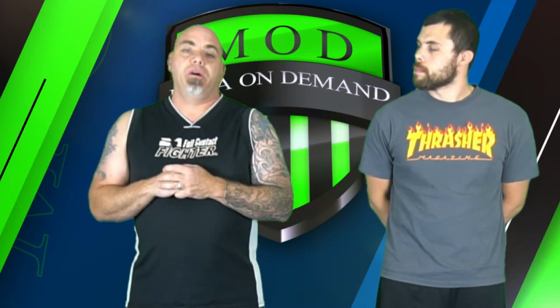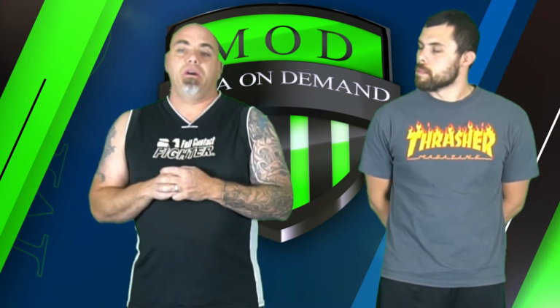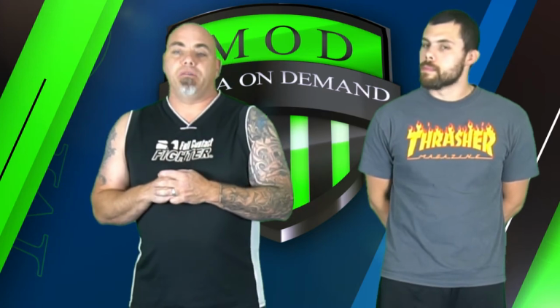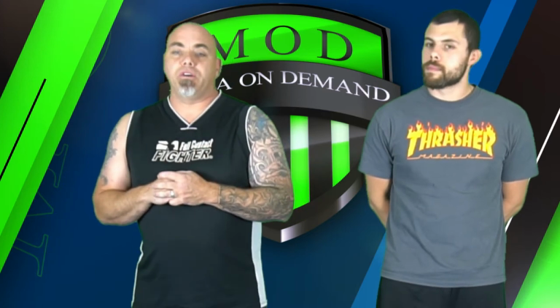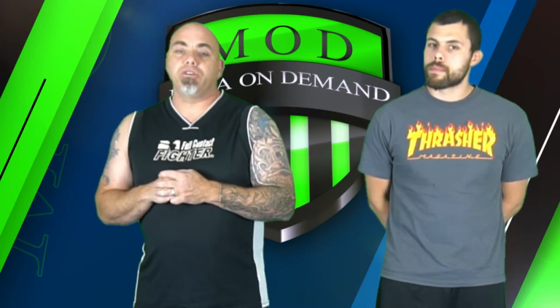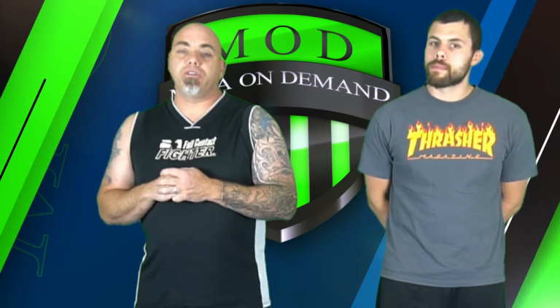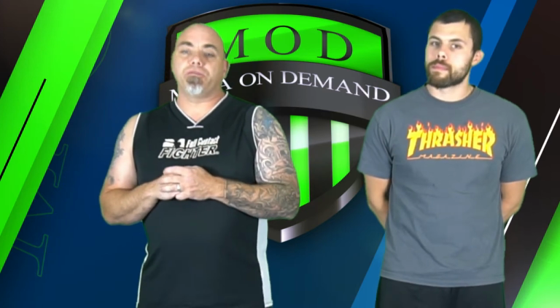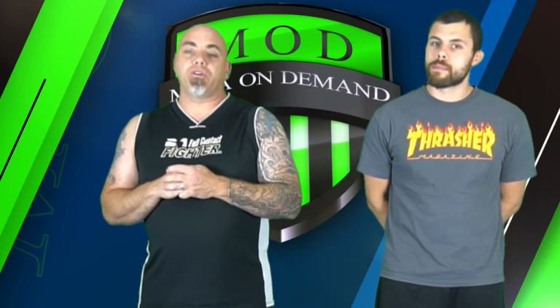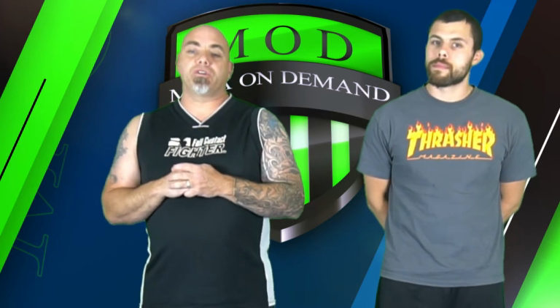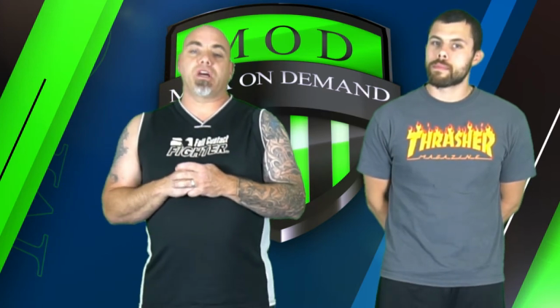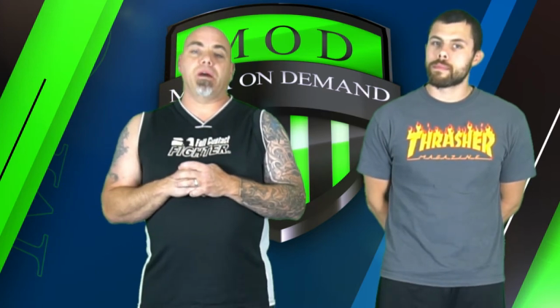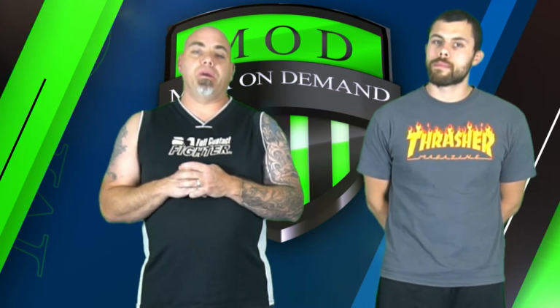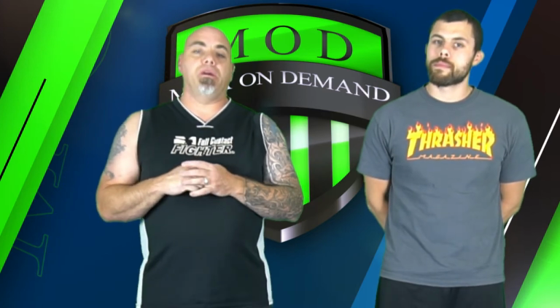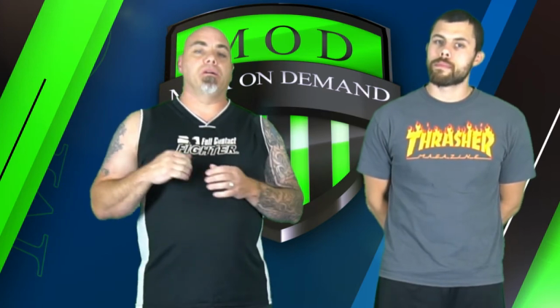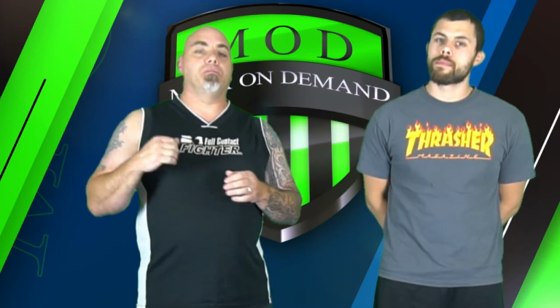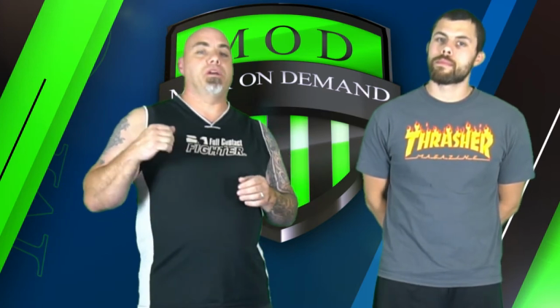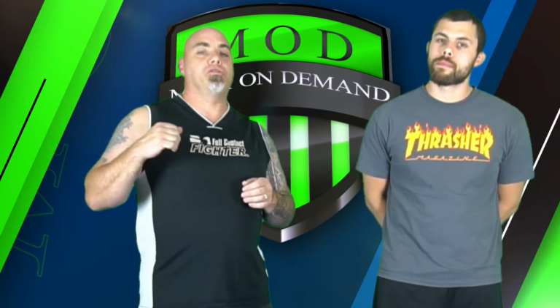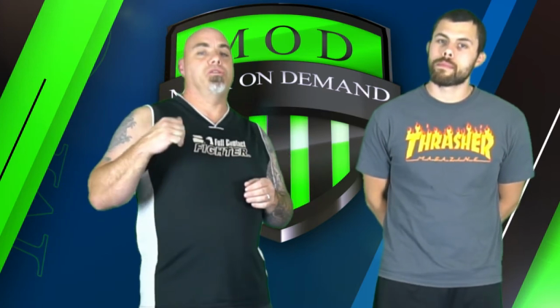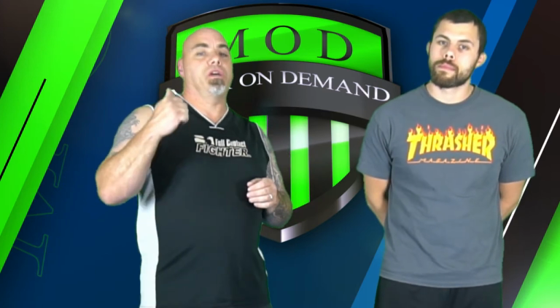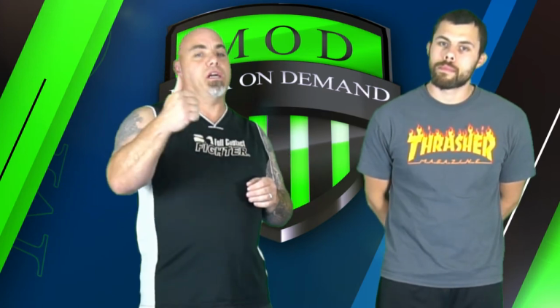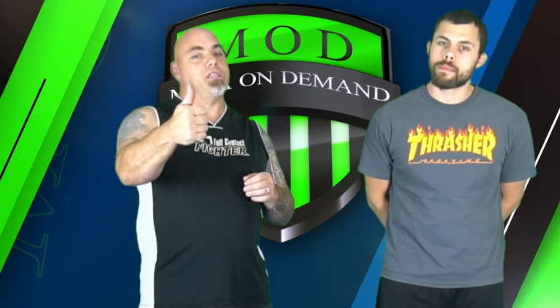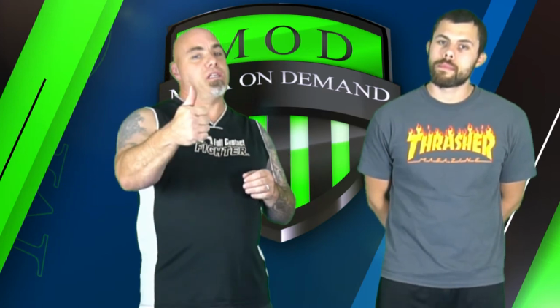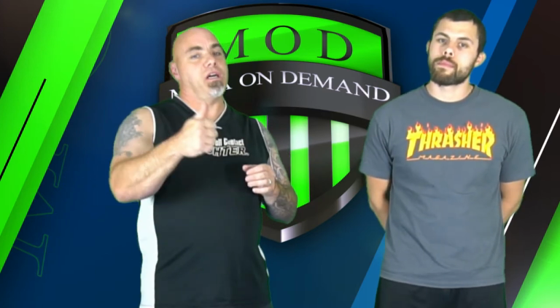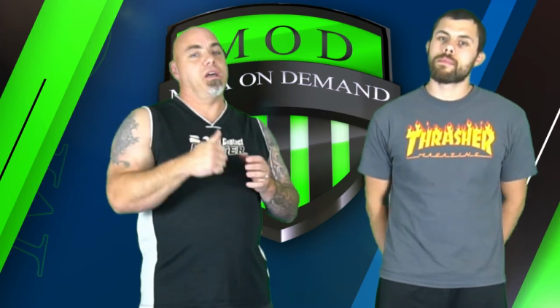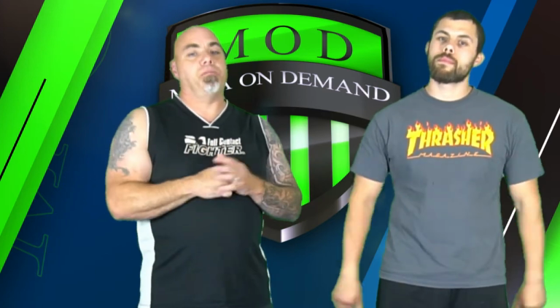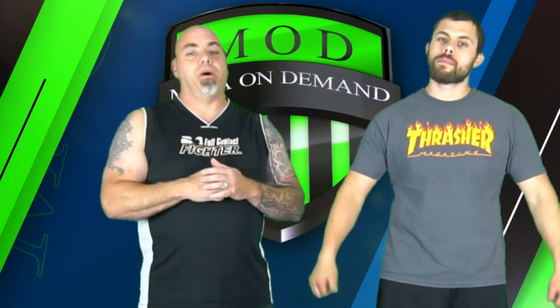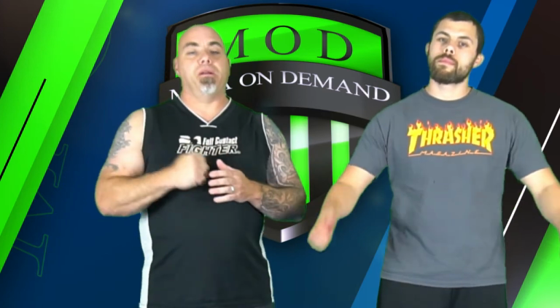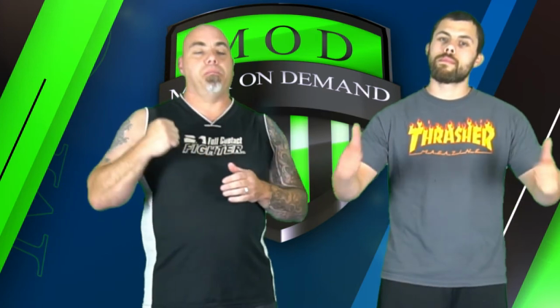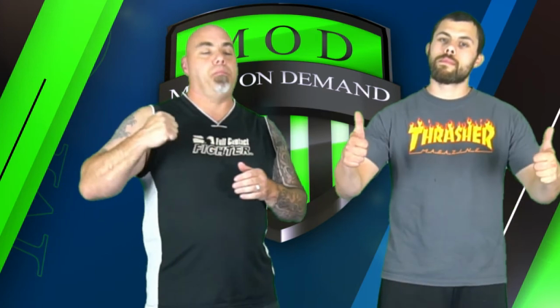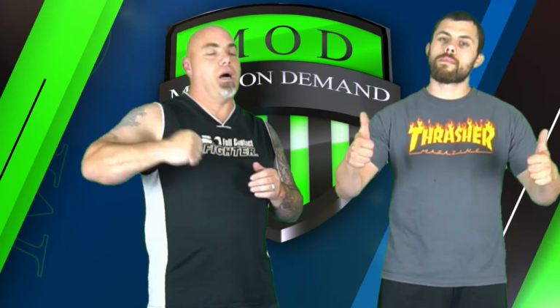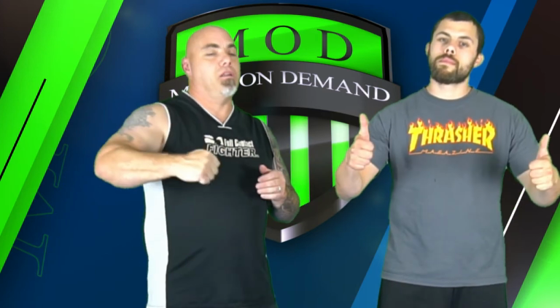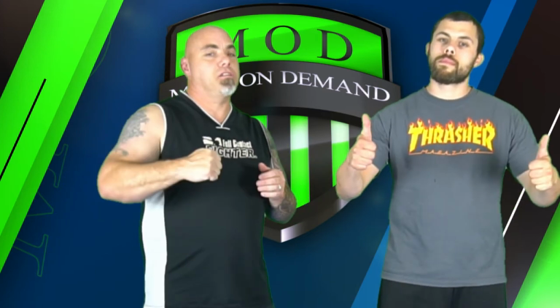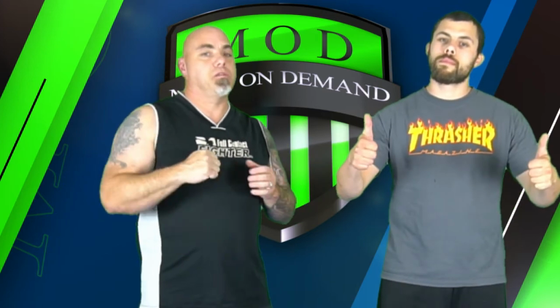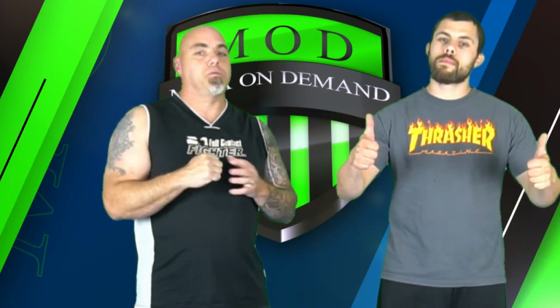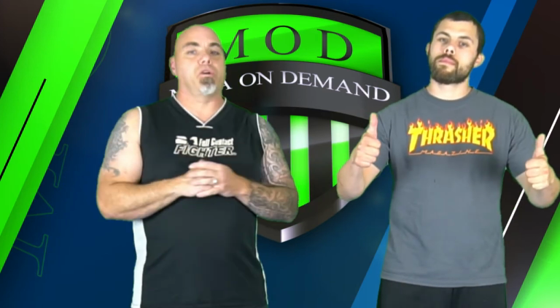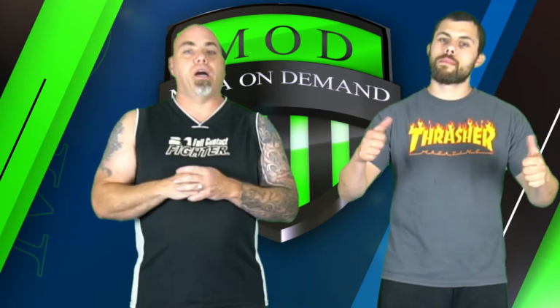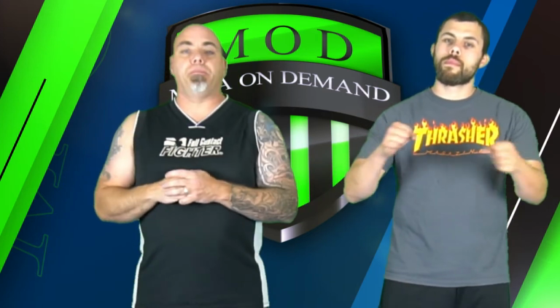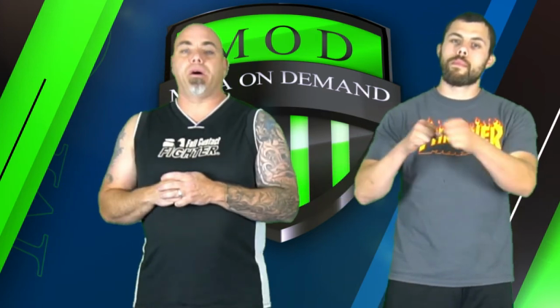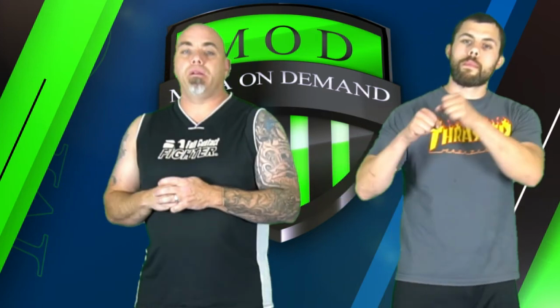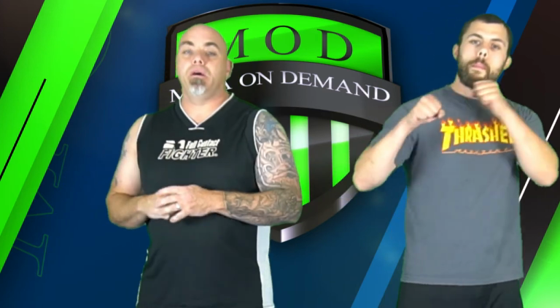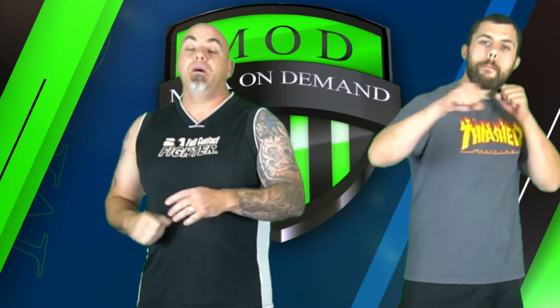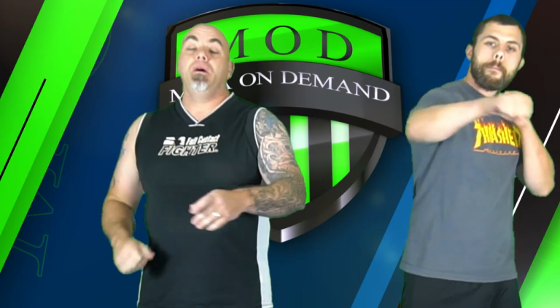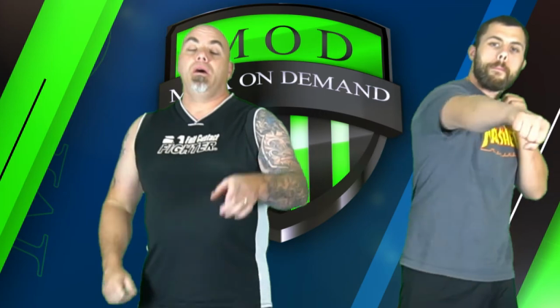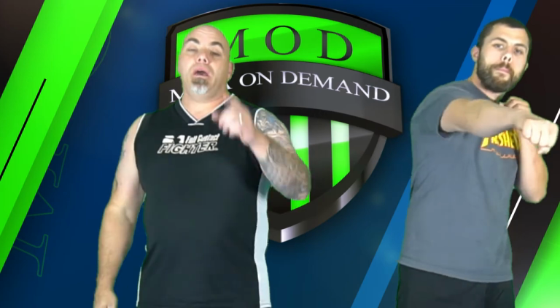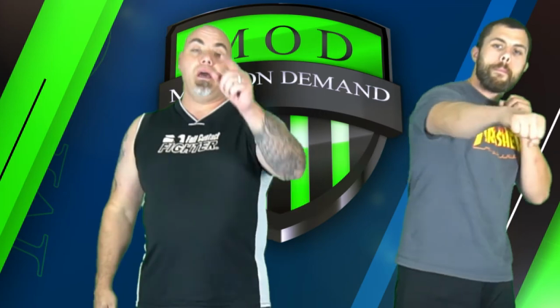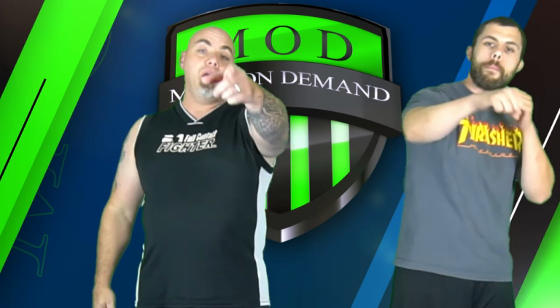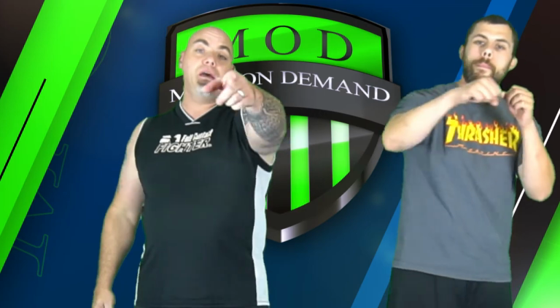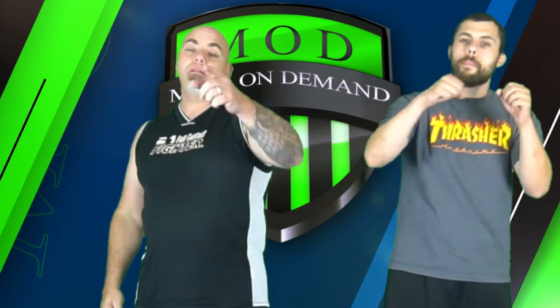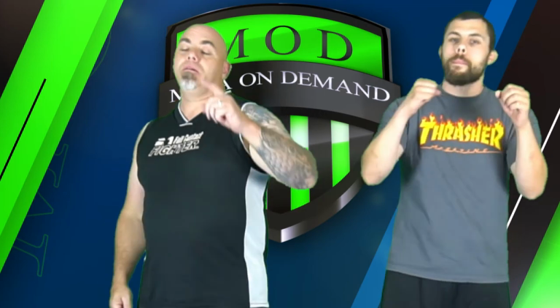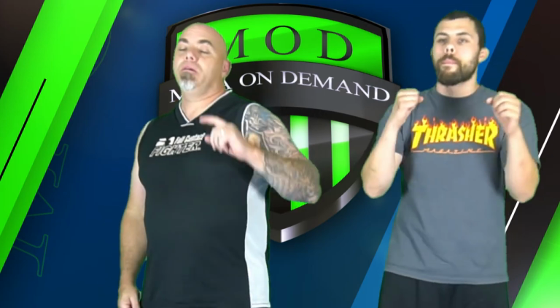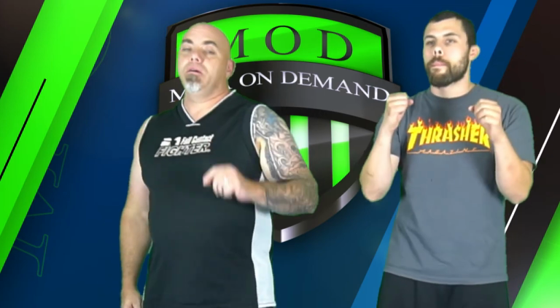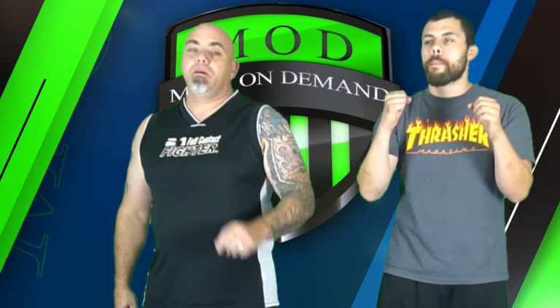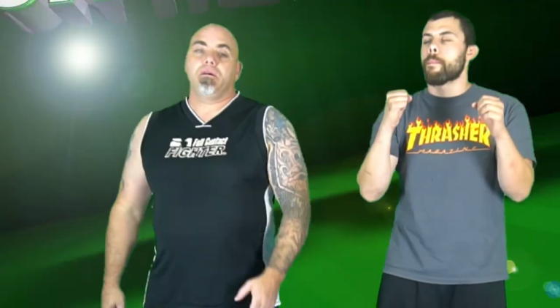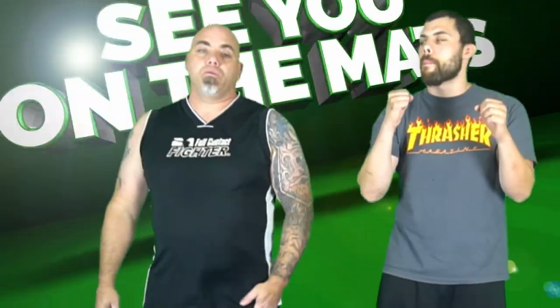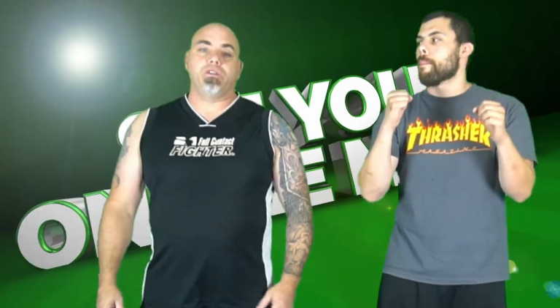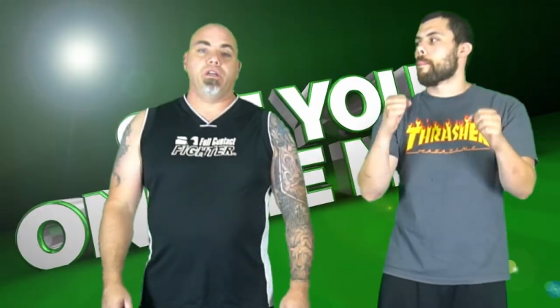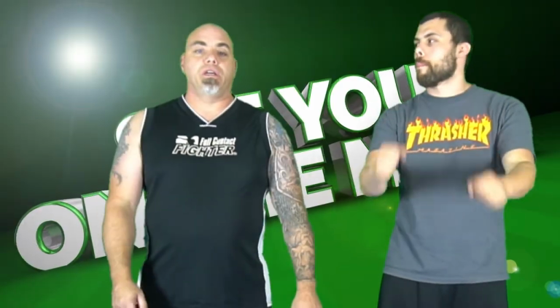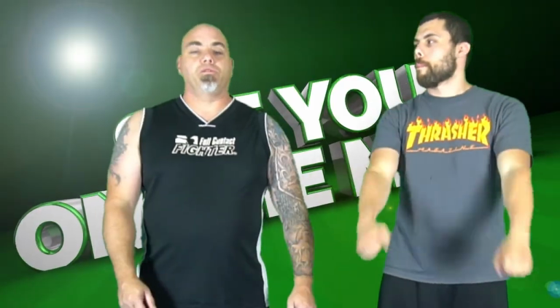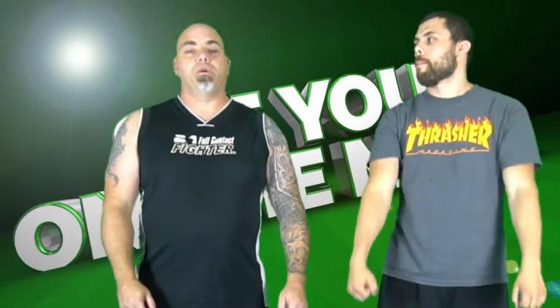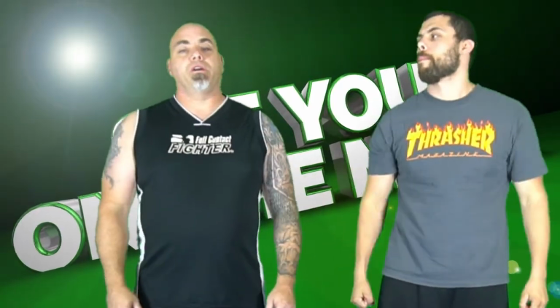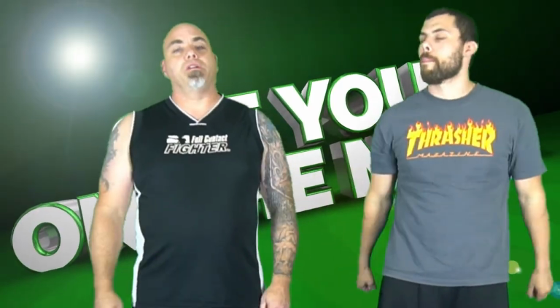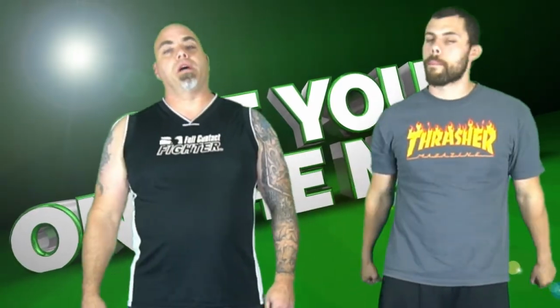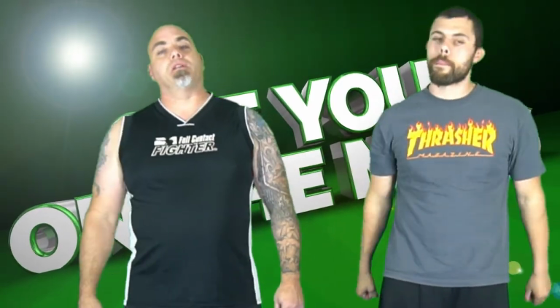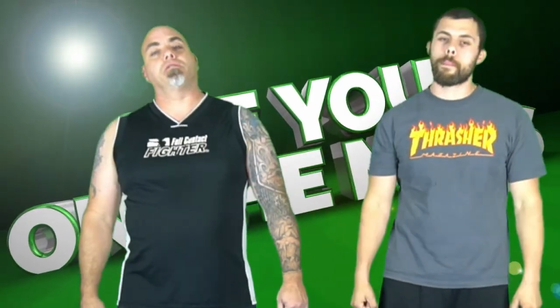If this is your first time here, make sure you hit that like button, pound that subscribe button, and we'll see you next week.